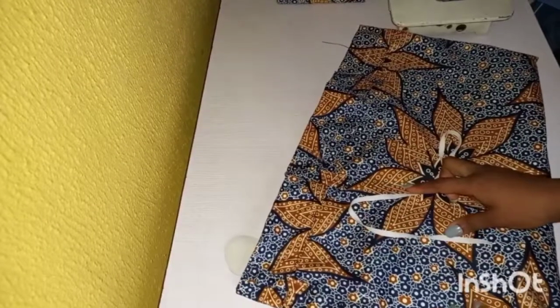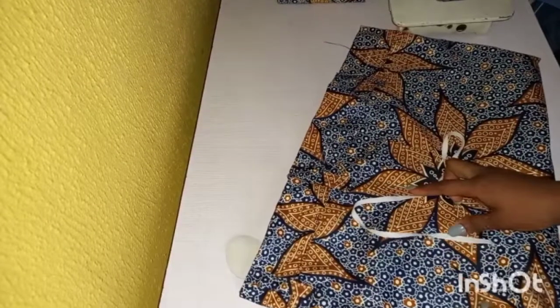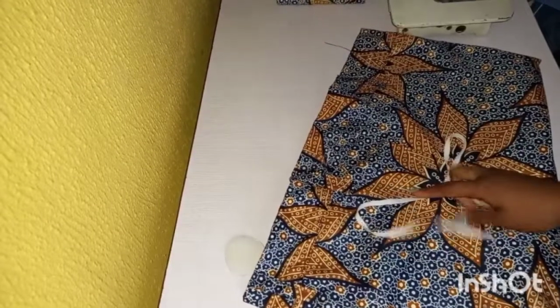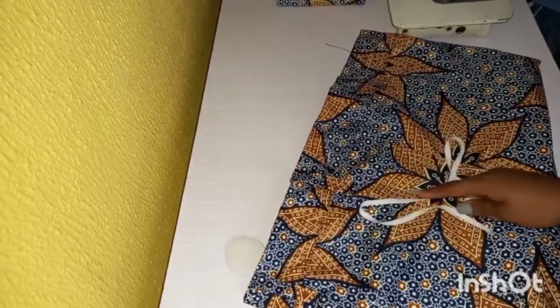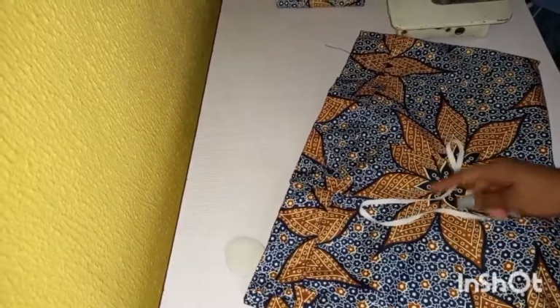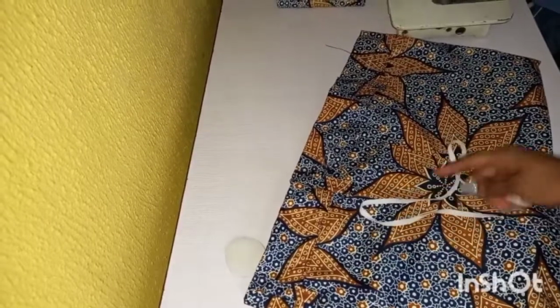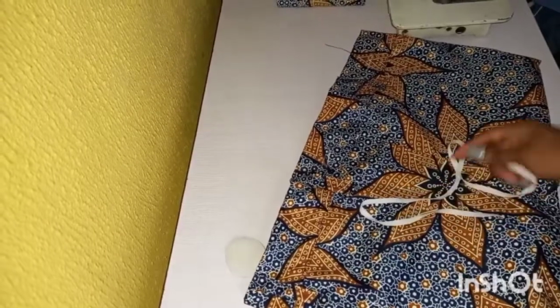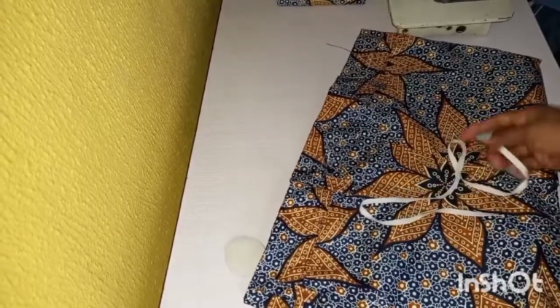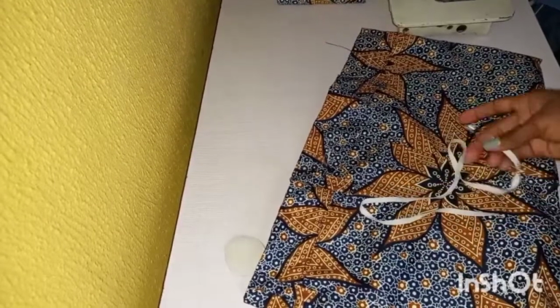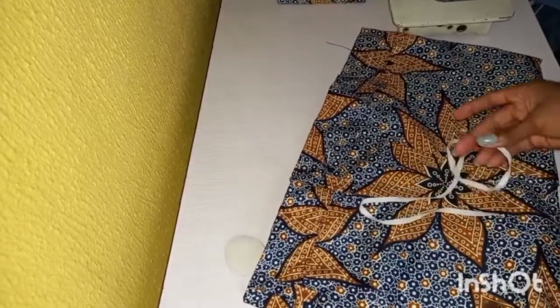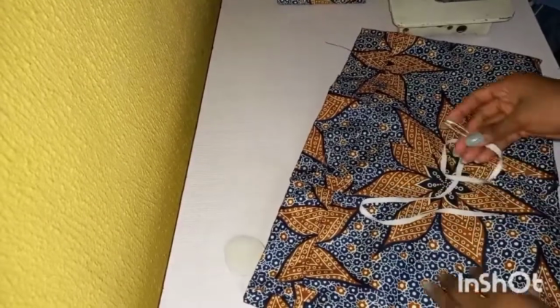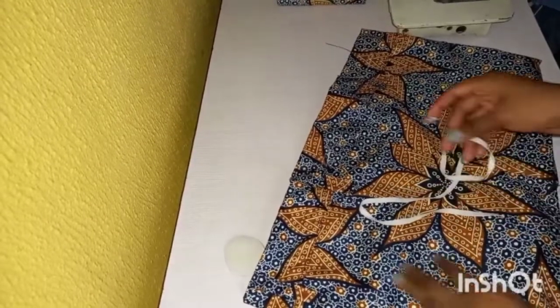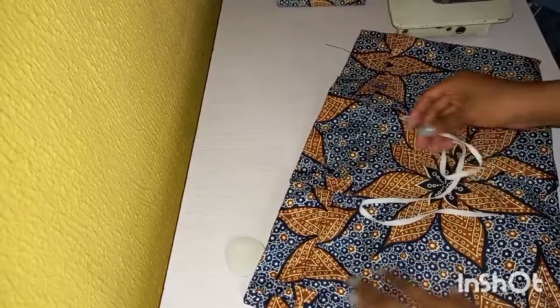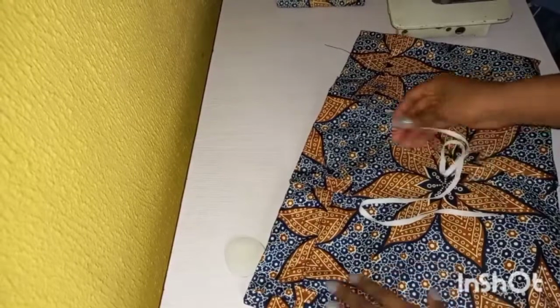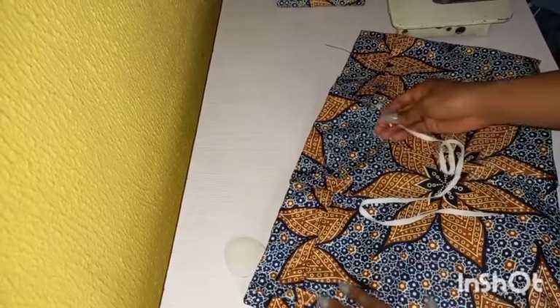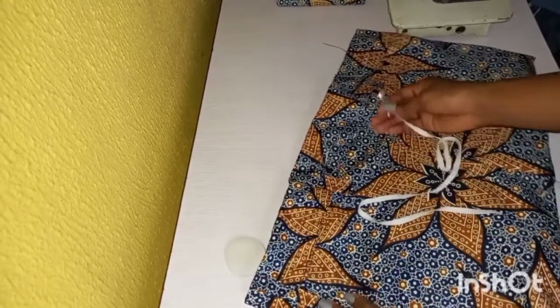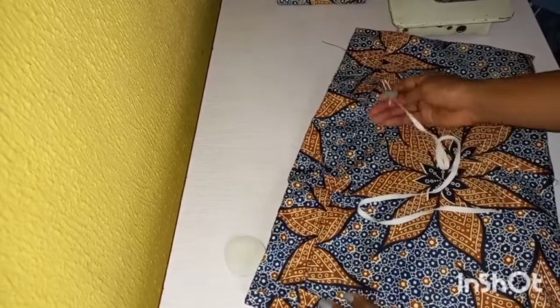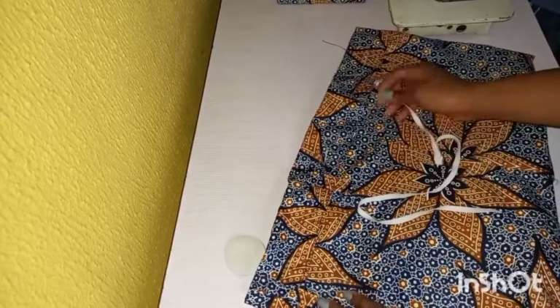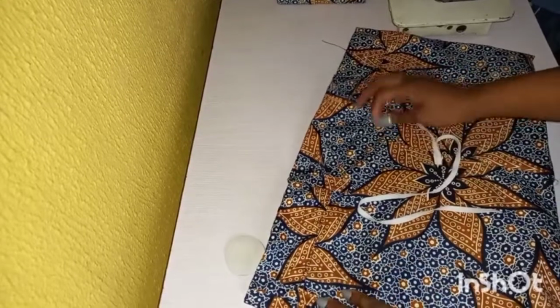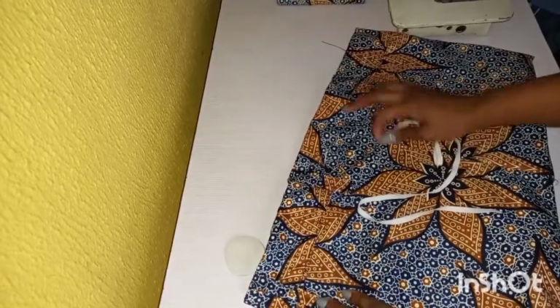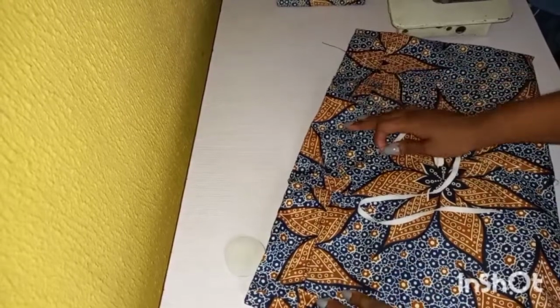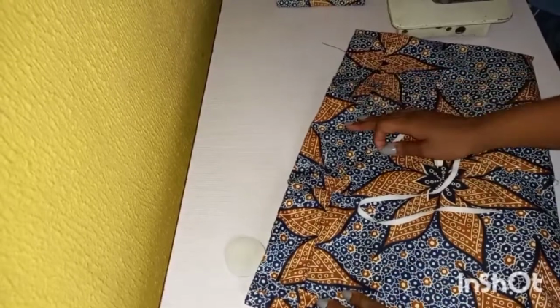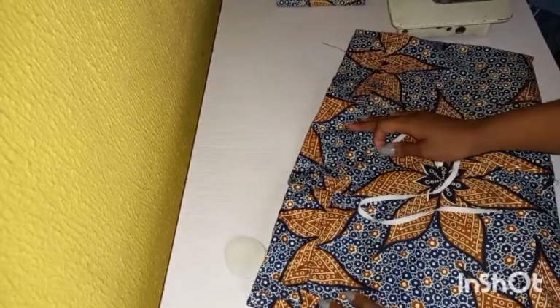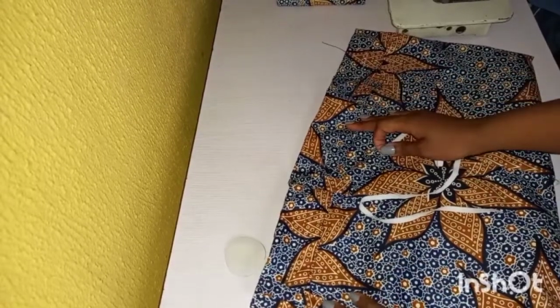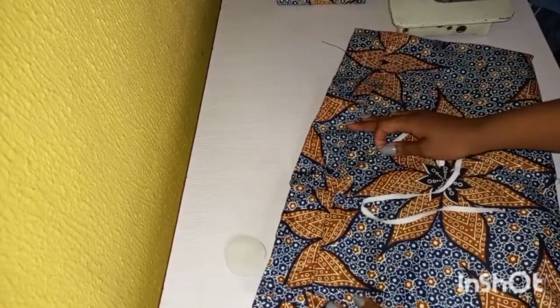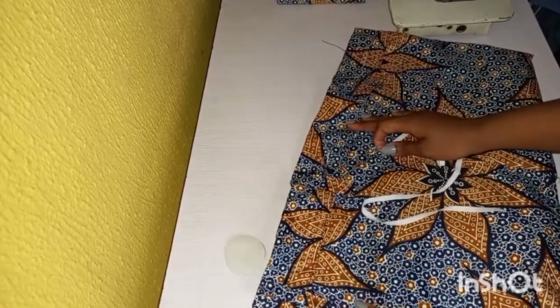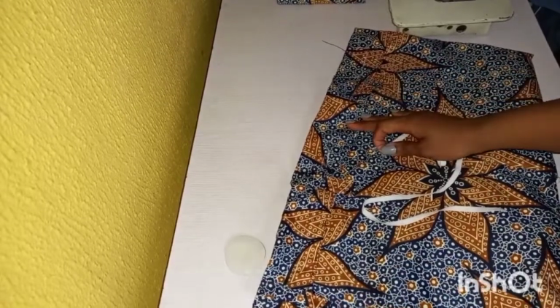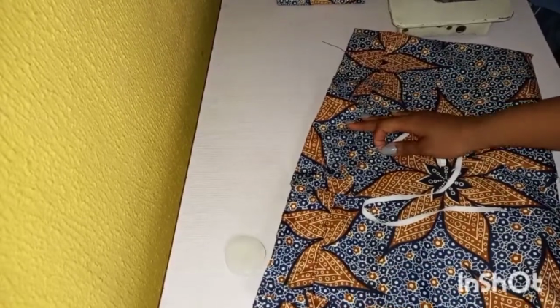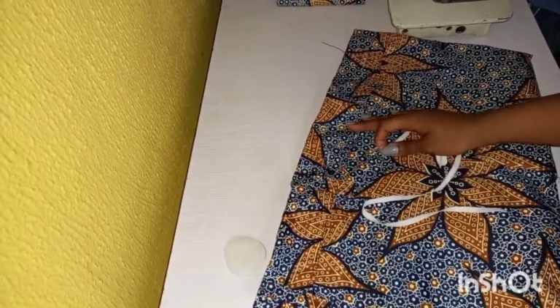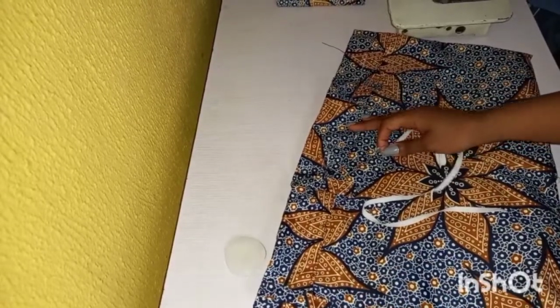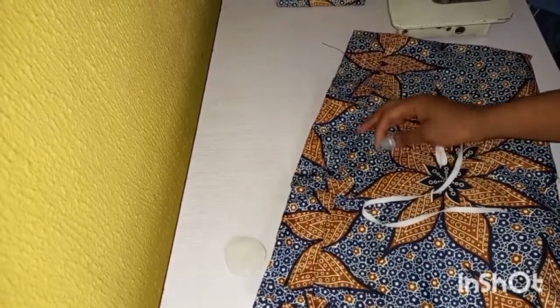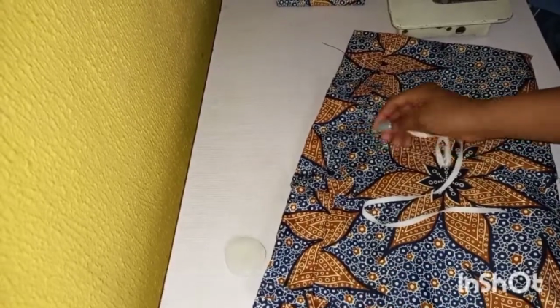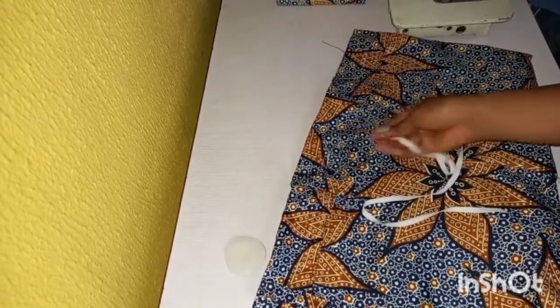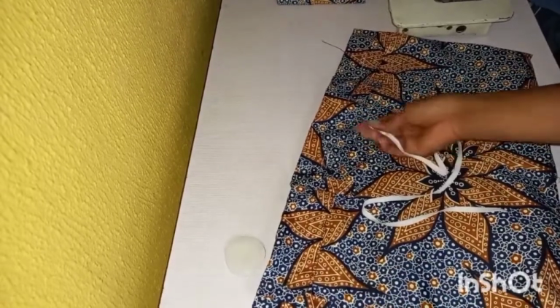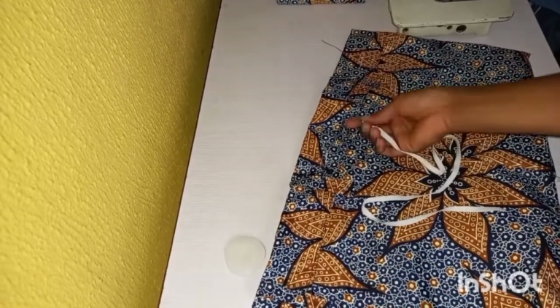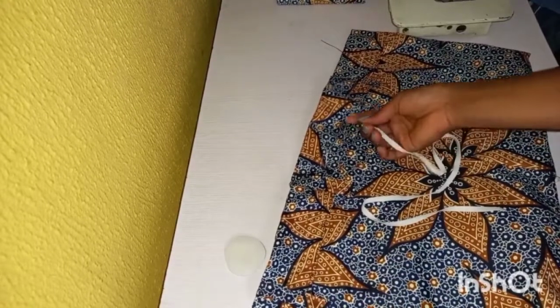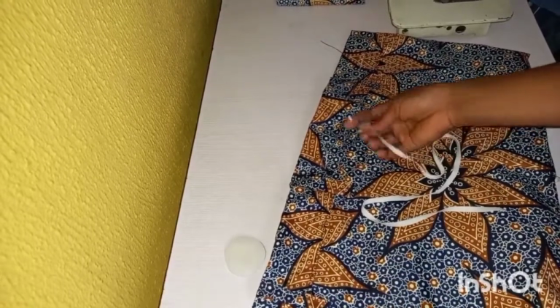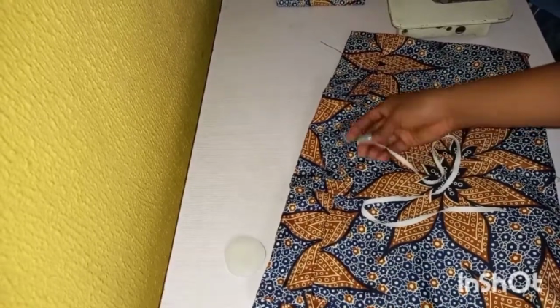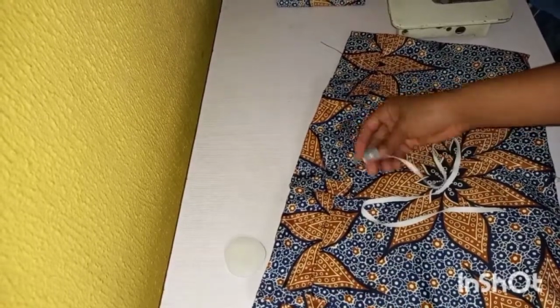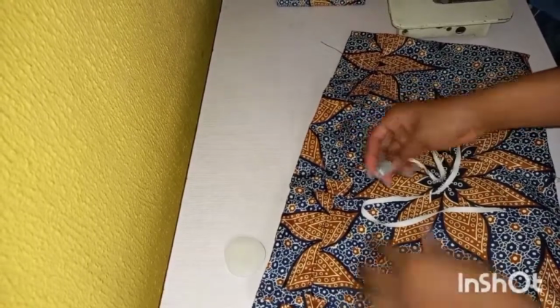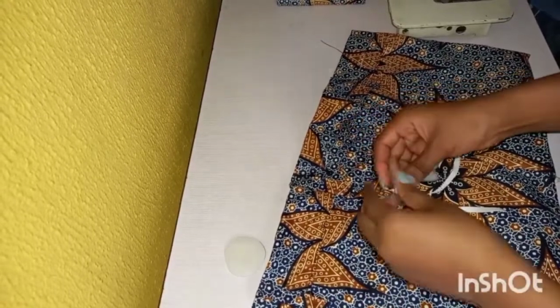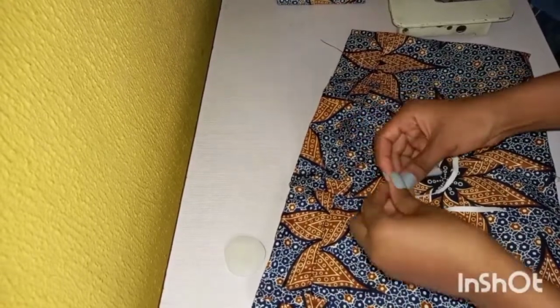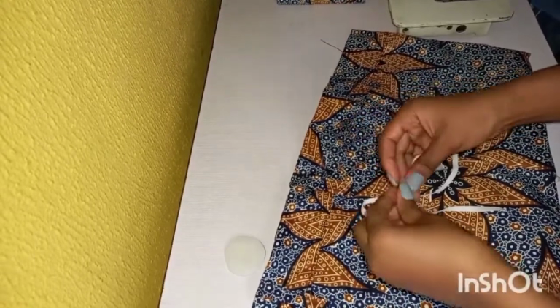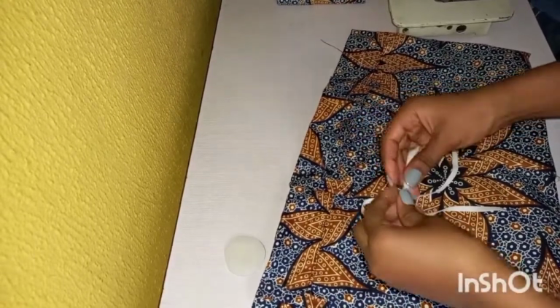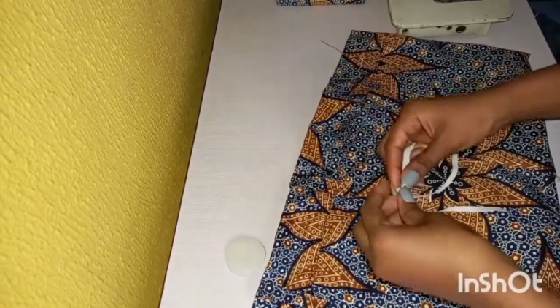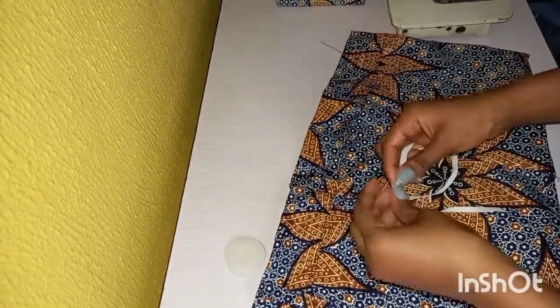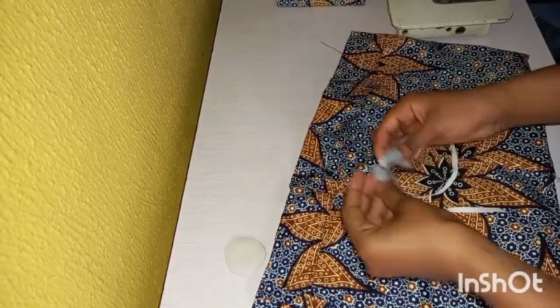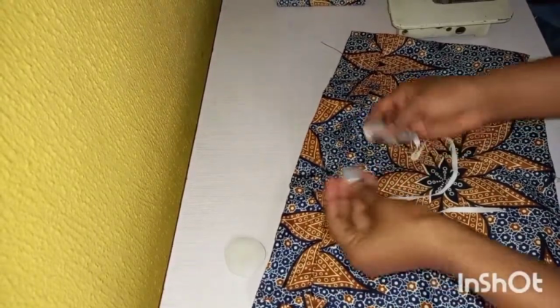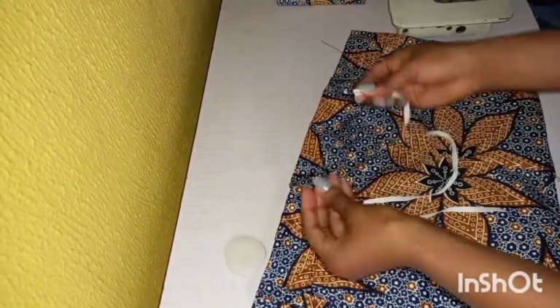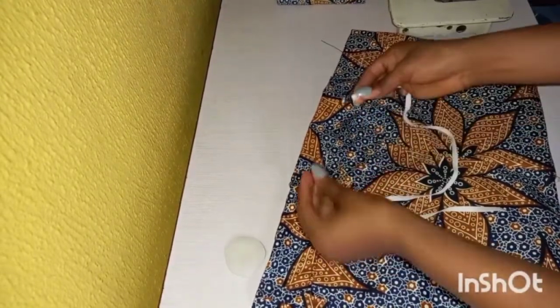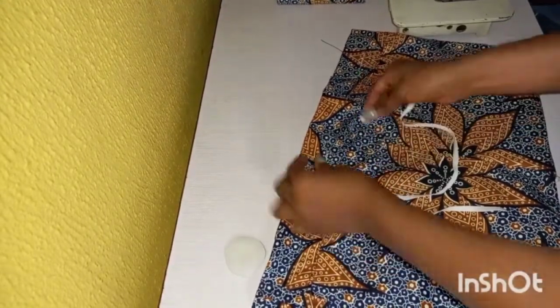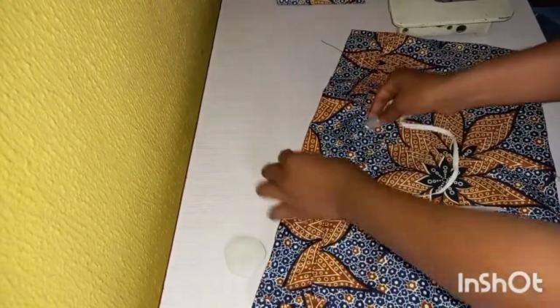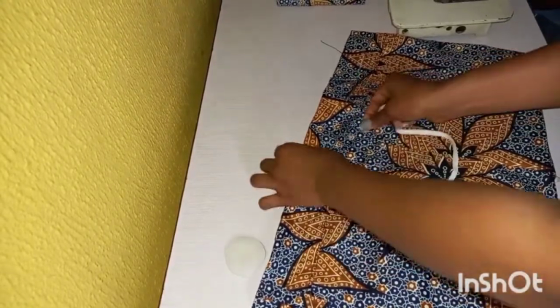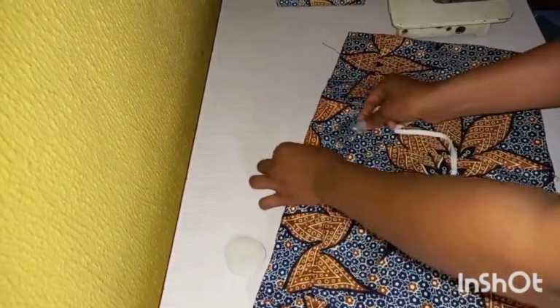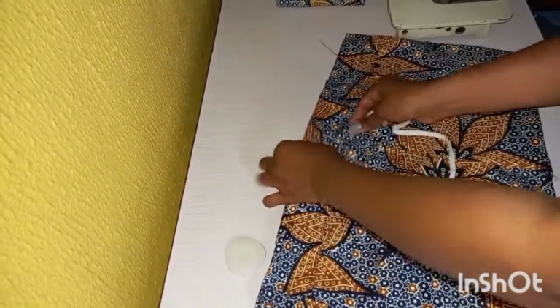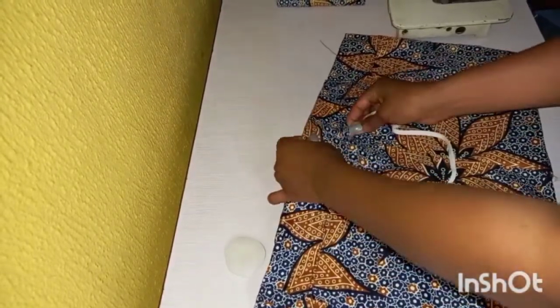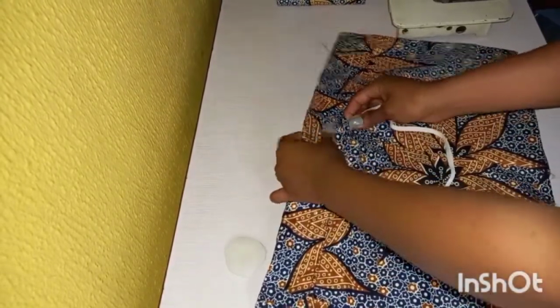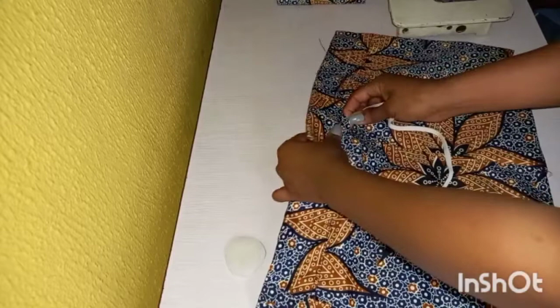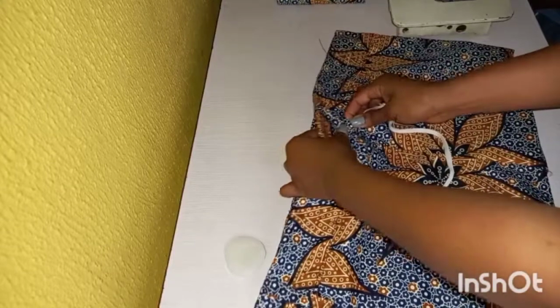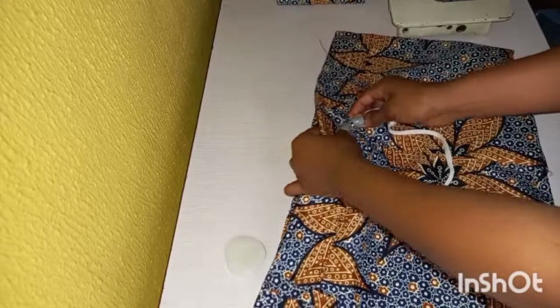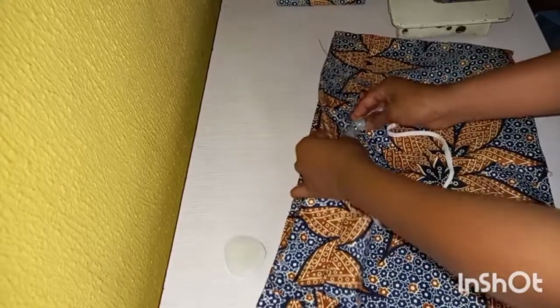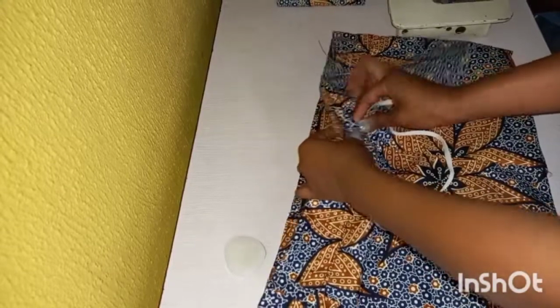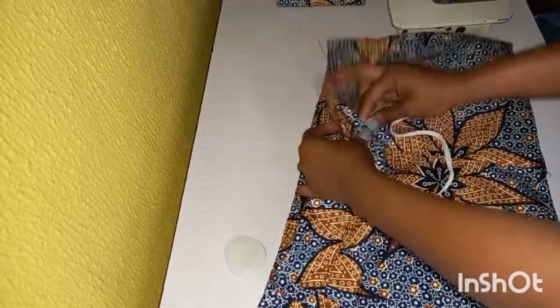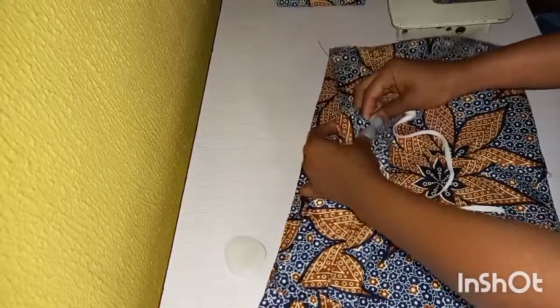I have done that now, and what is left is to just take your safety pin and pass your elastic round.